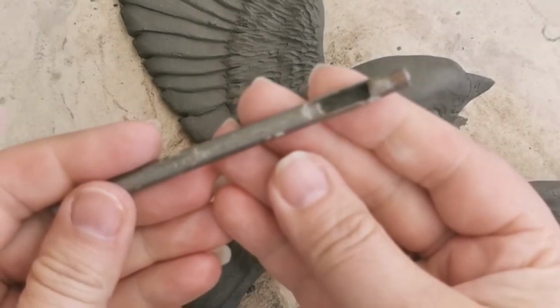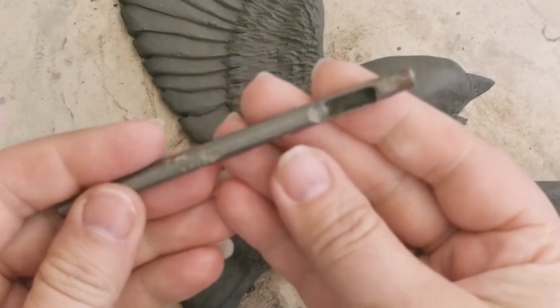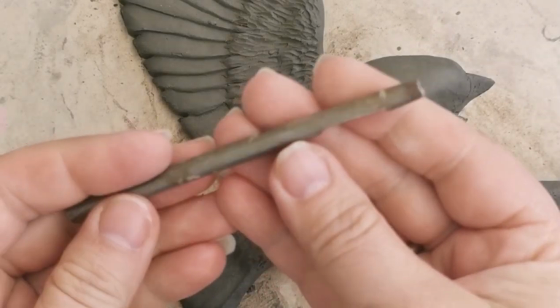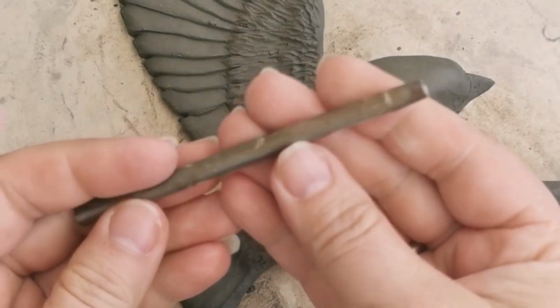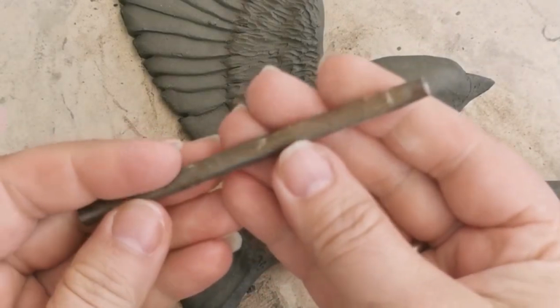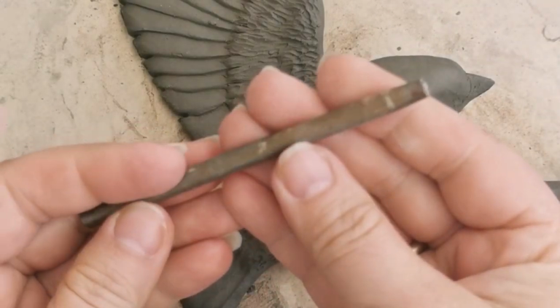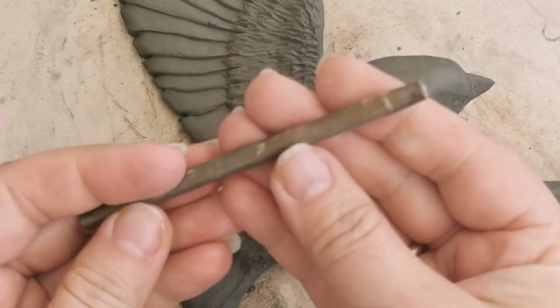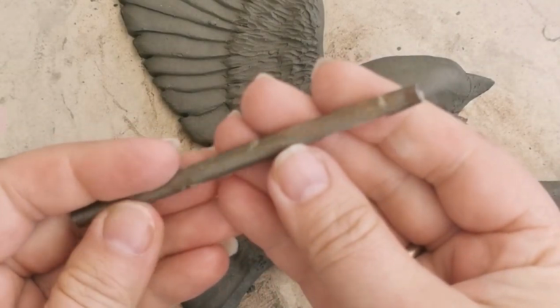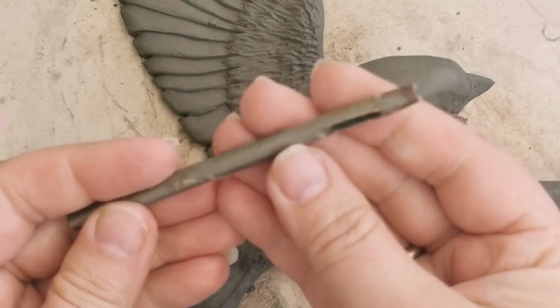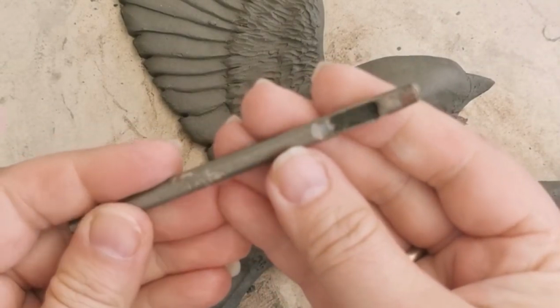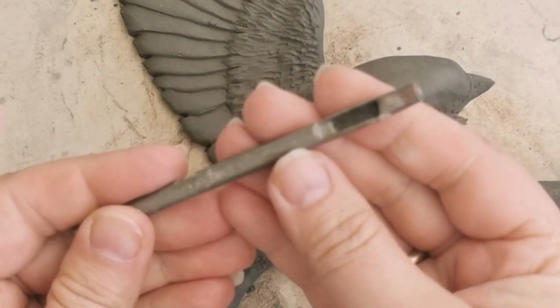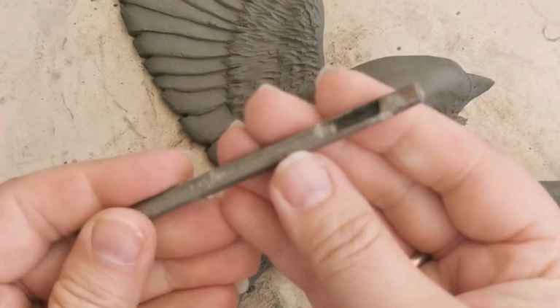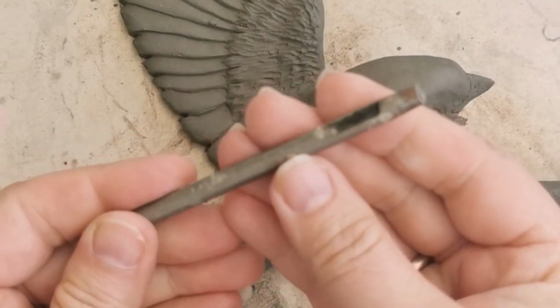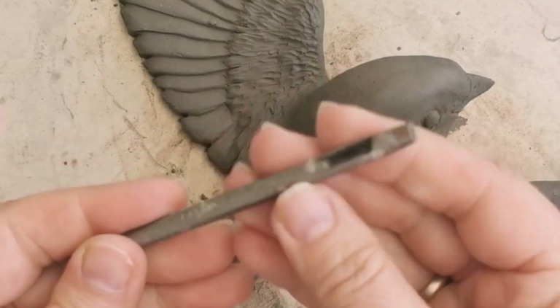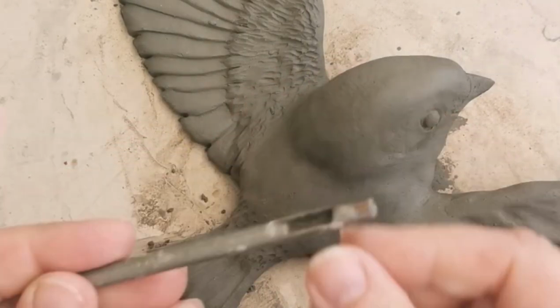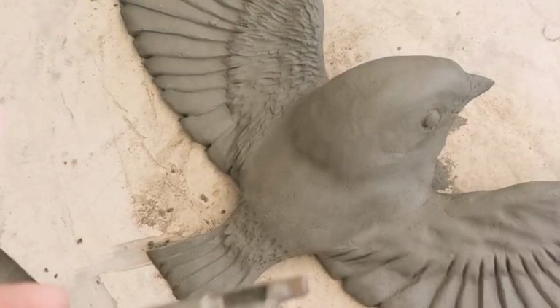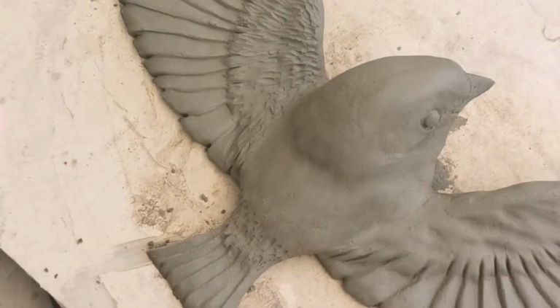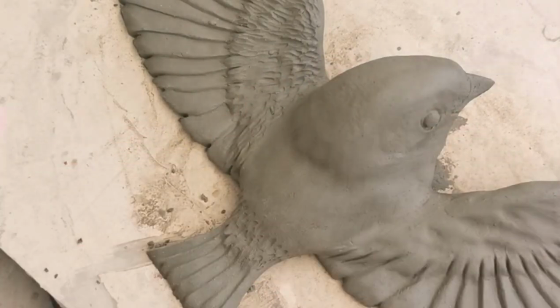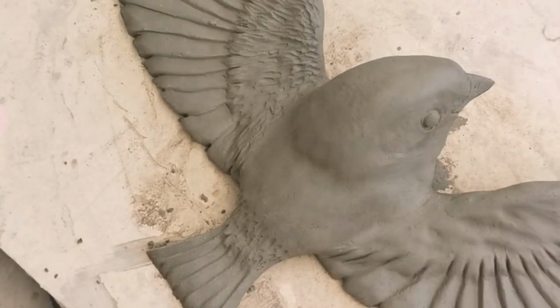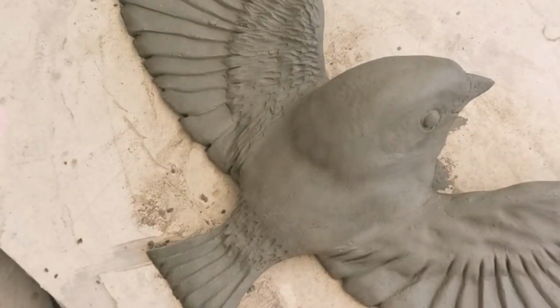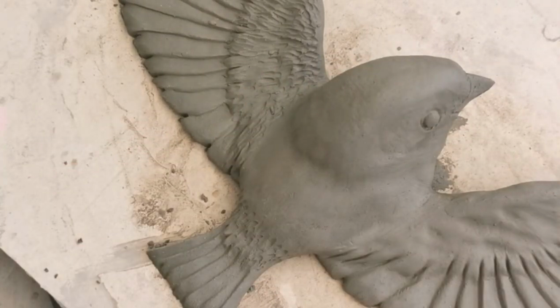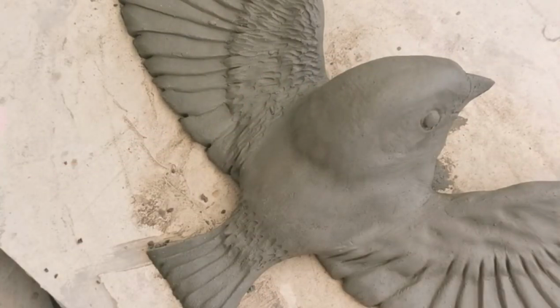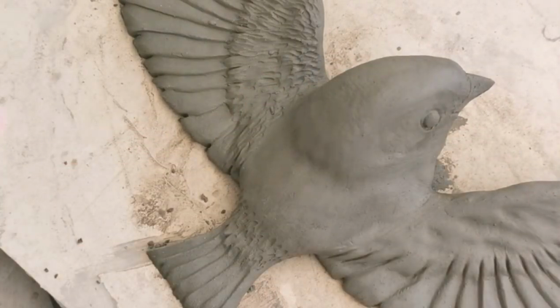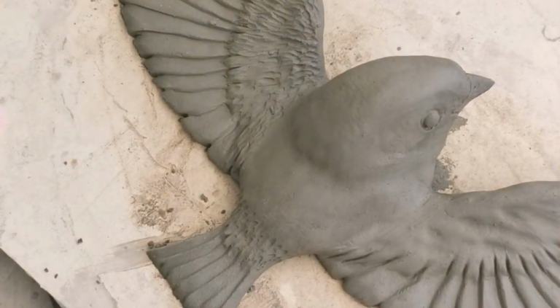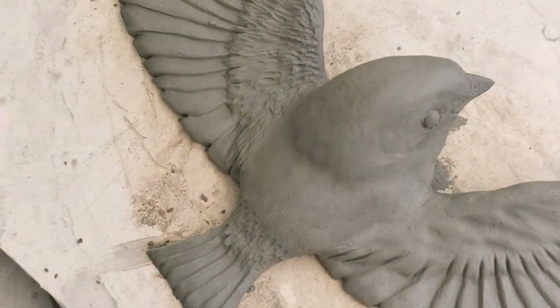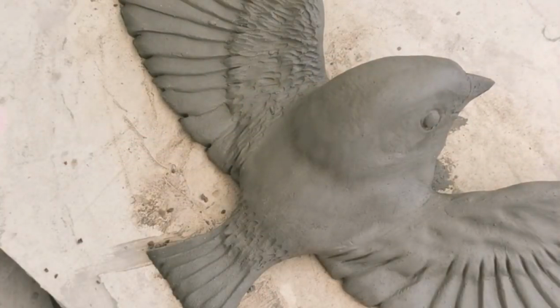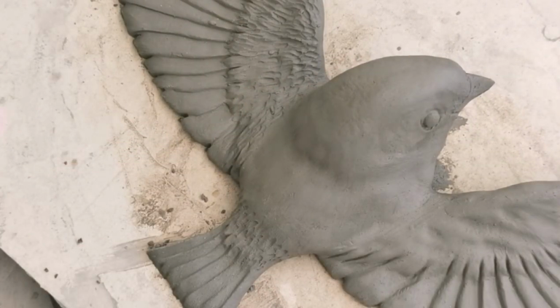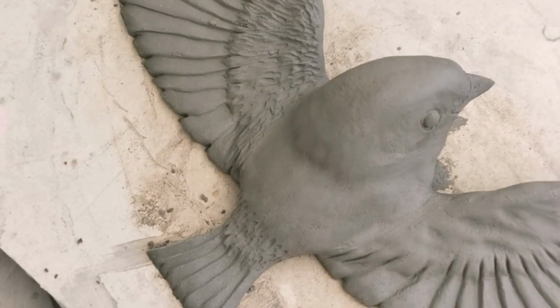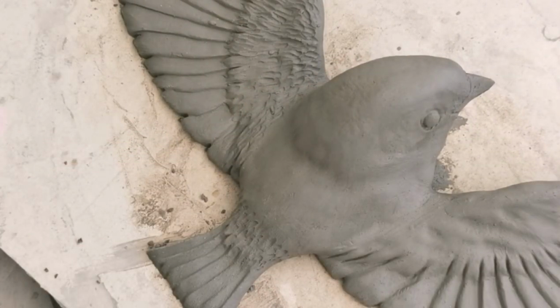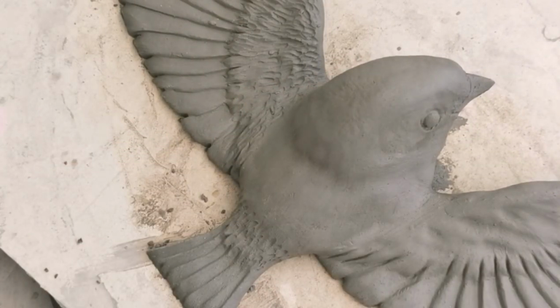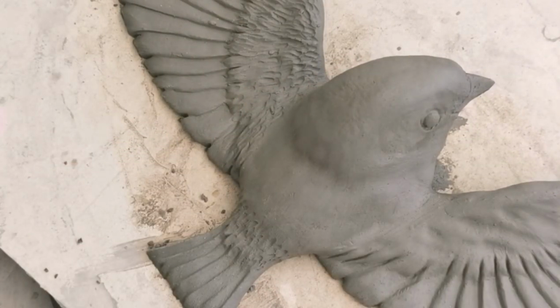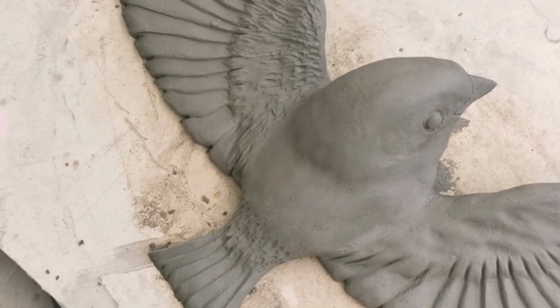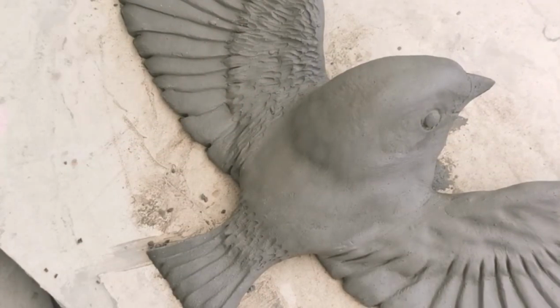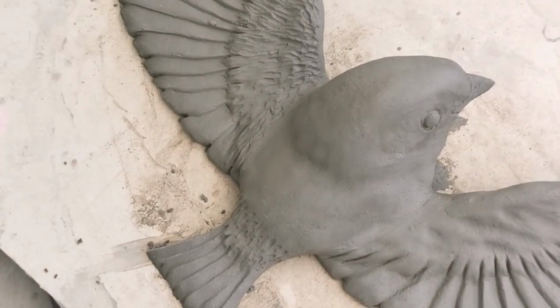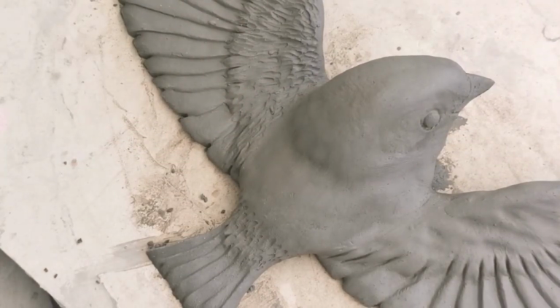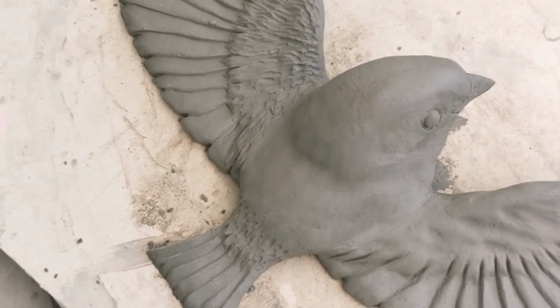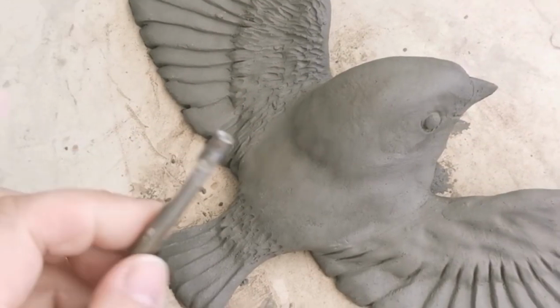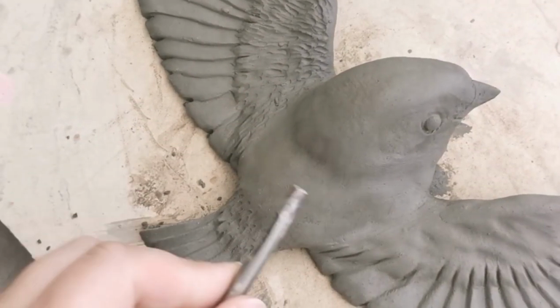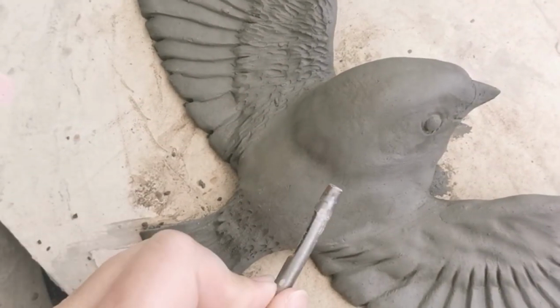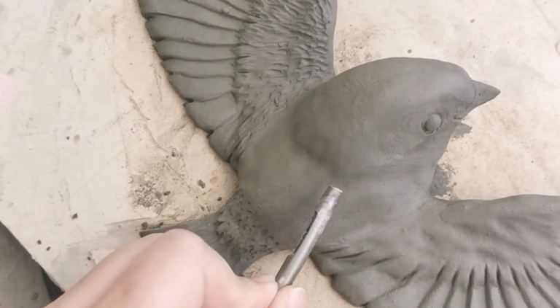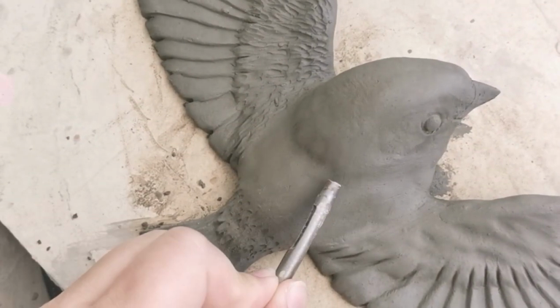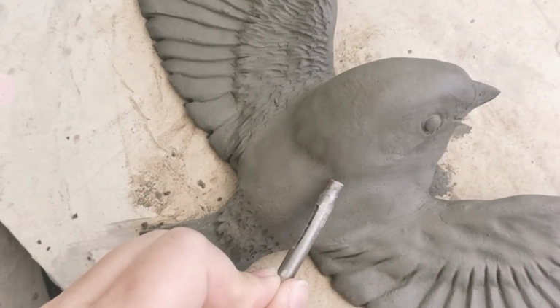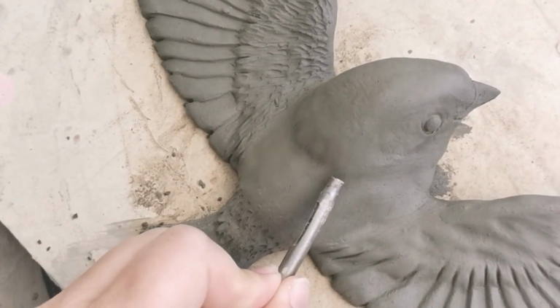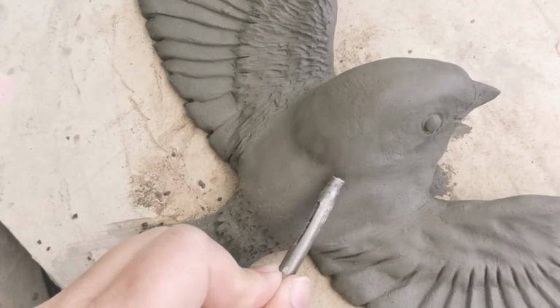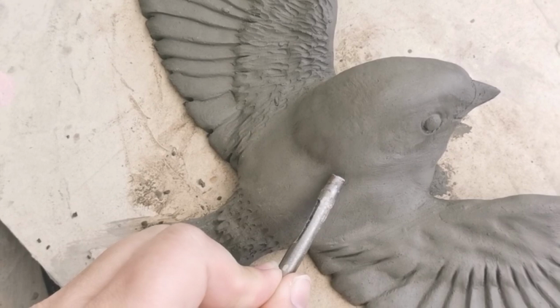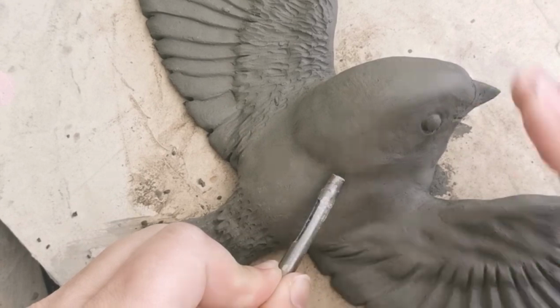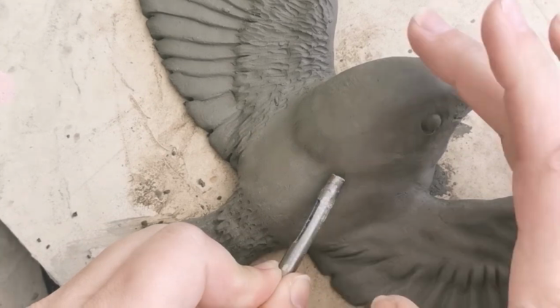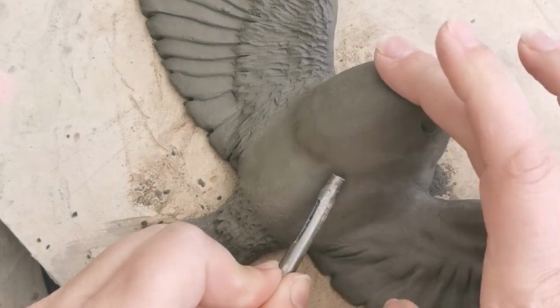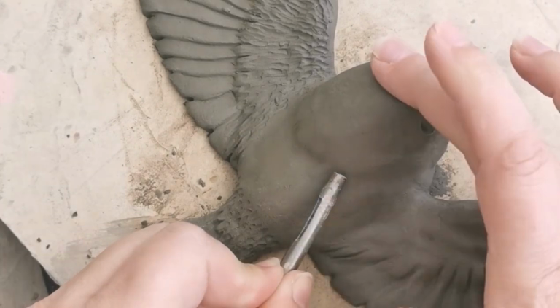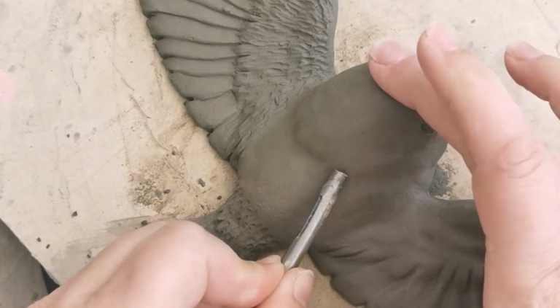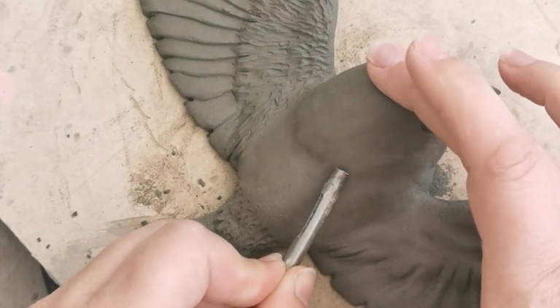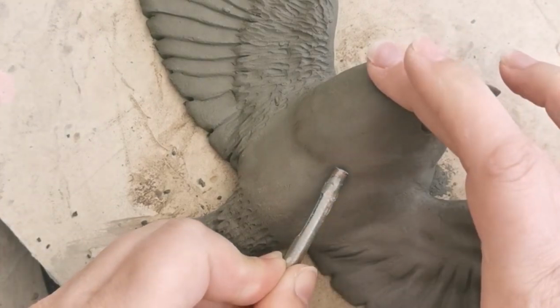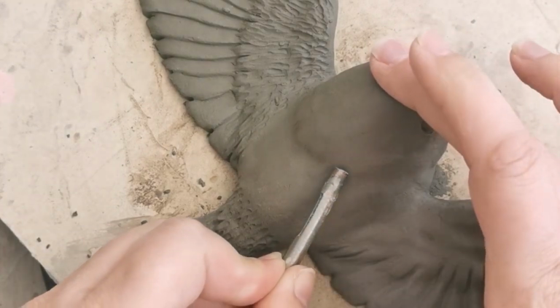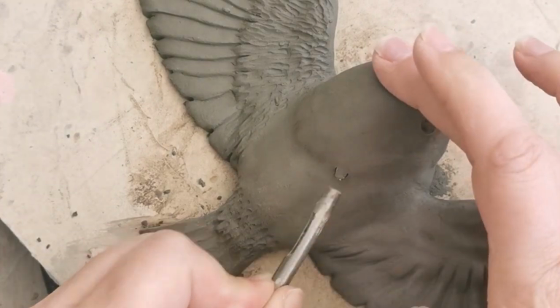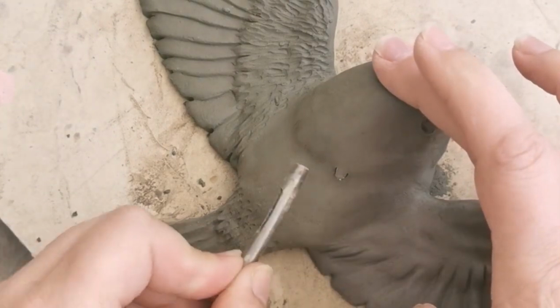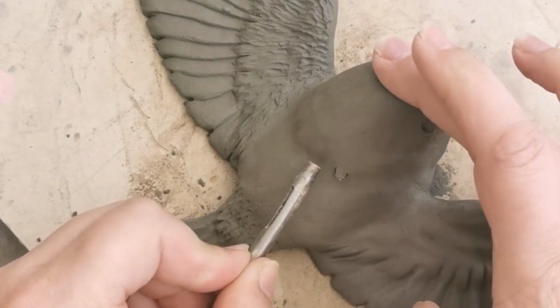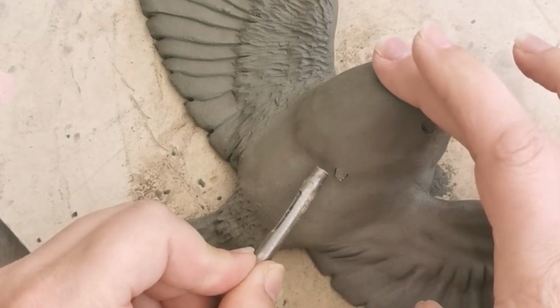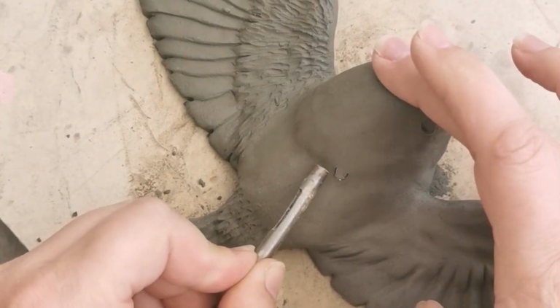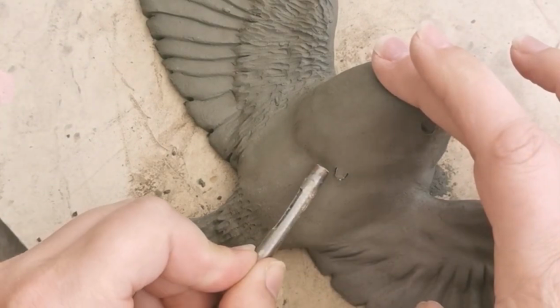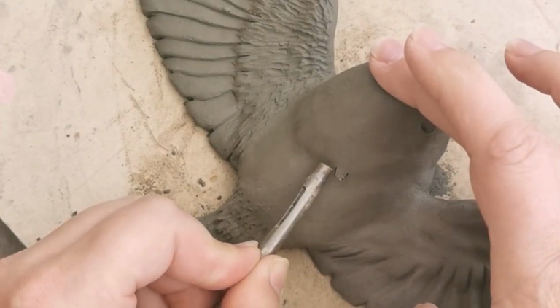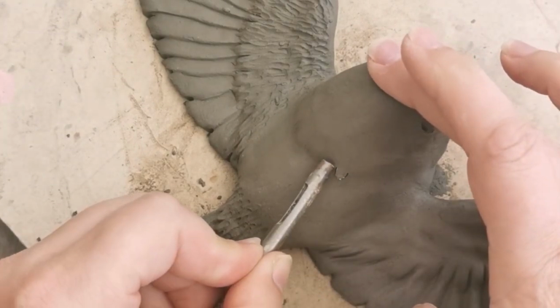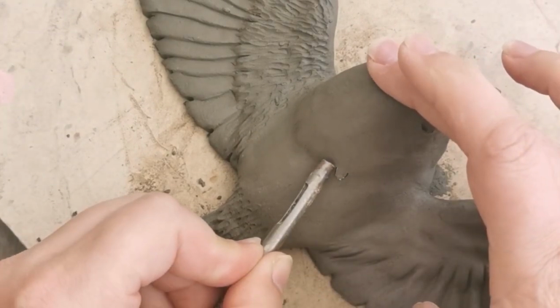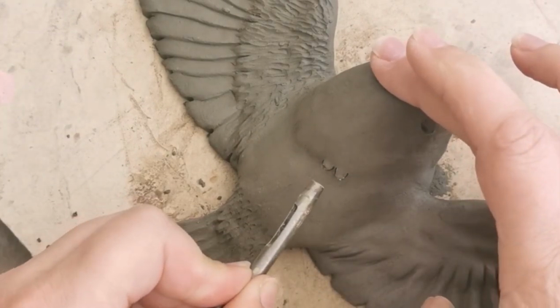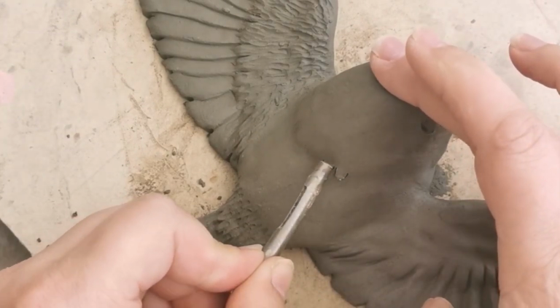If you're interested in trying to build this sculpture yourself, I'll make sure to put the link in the video description below.